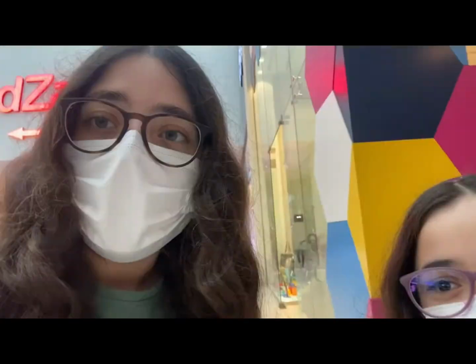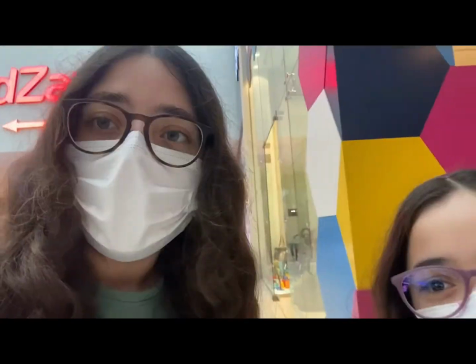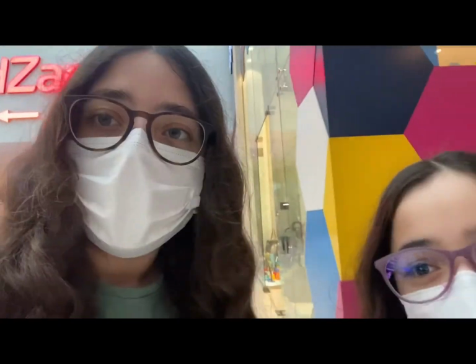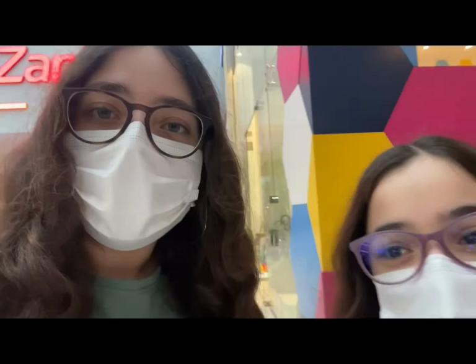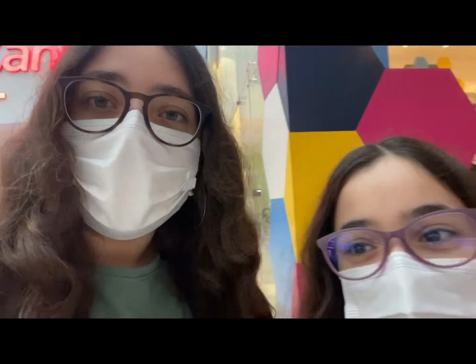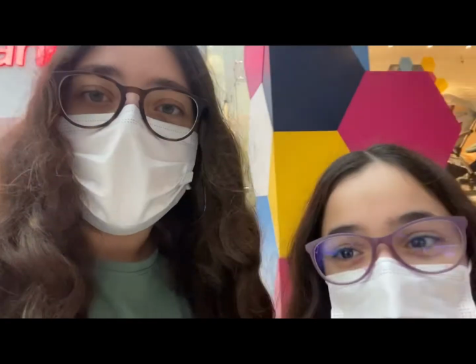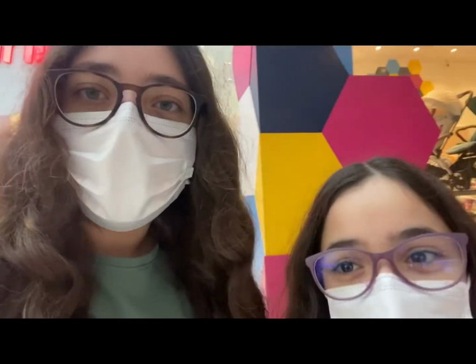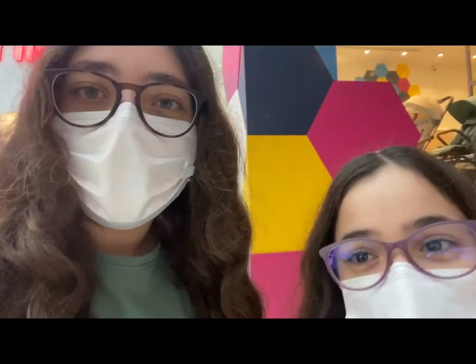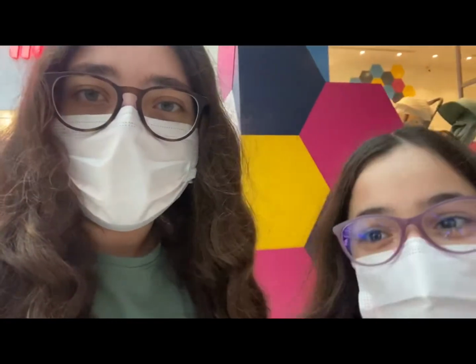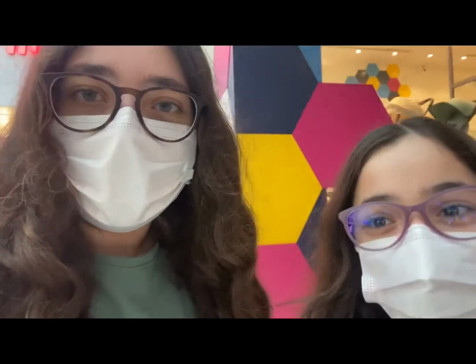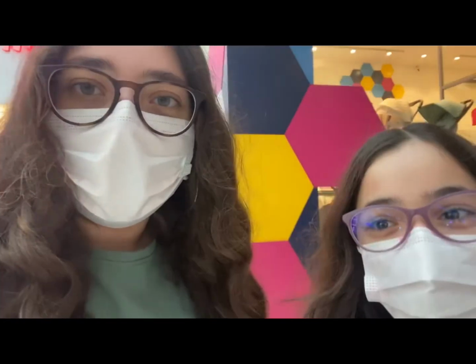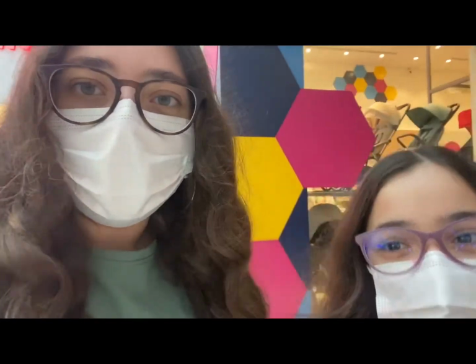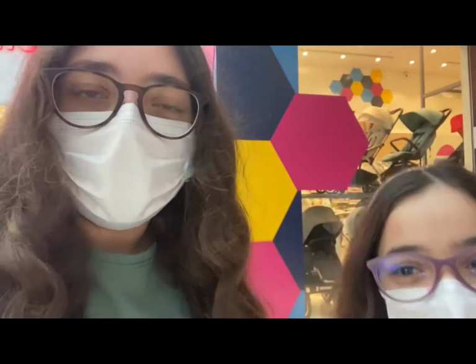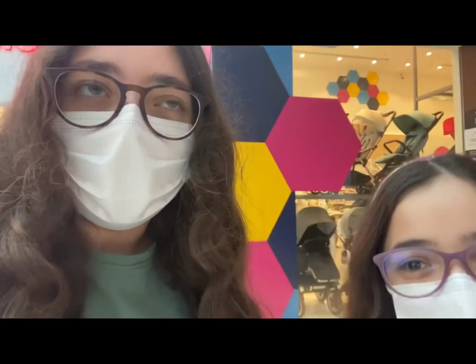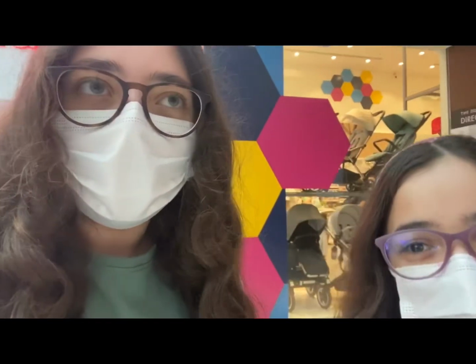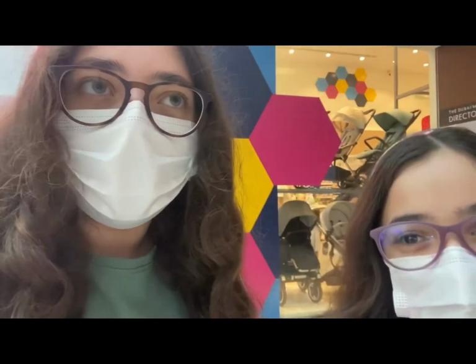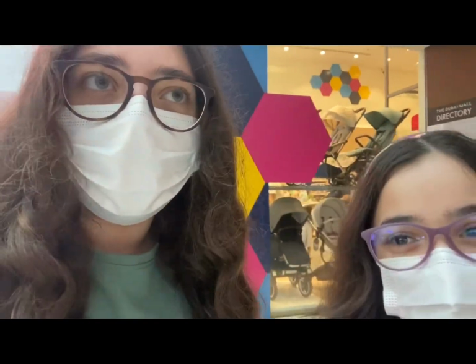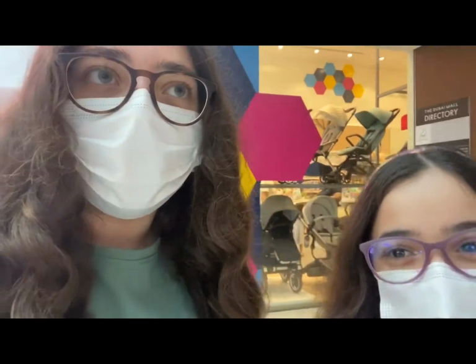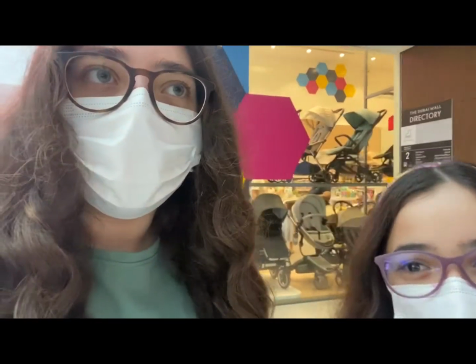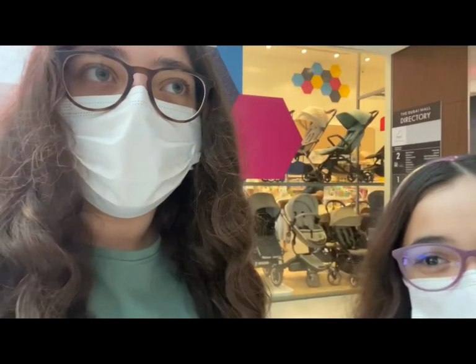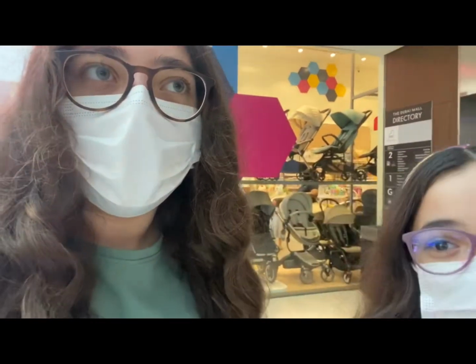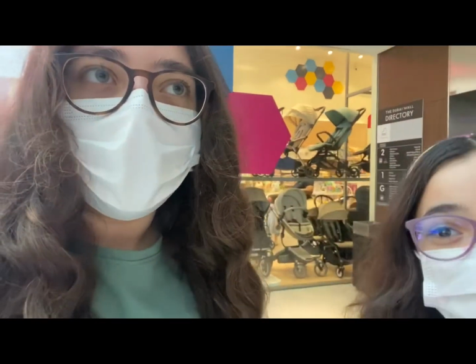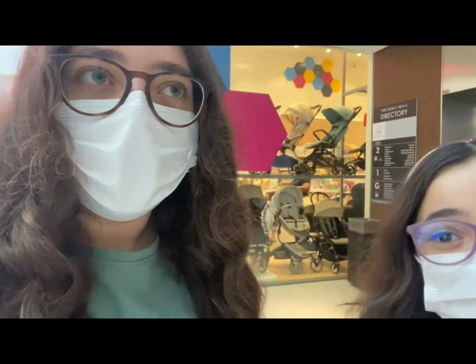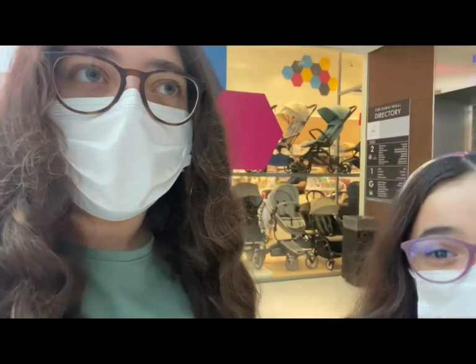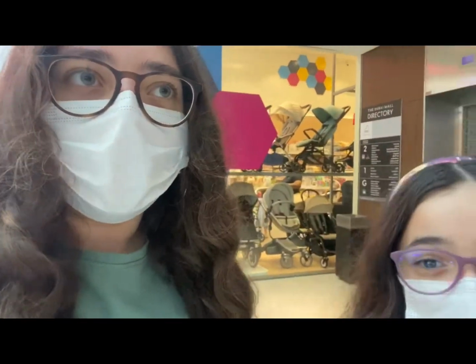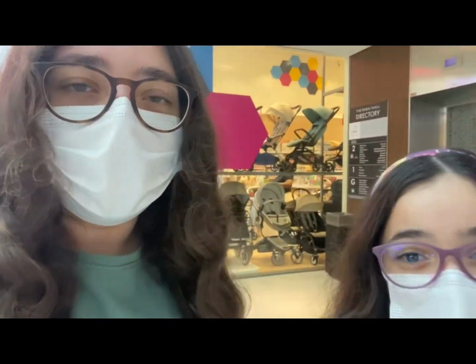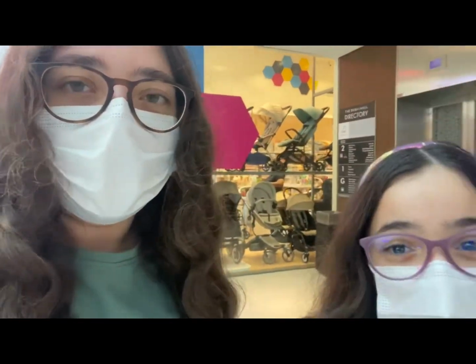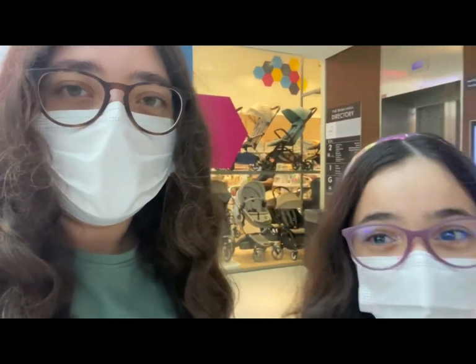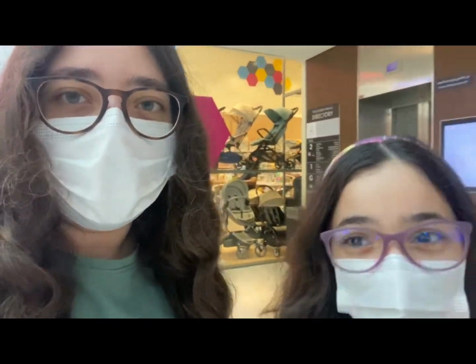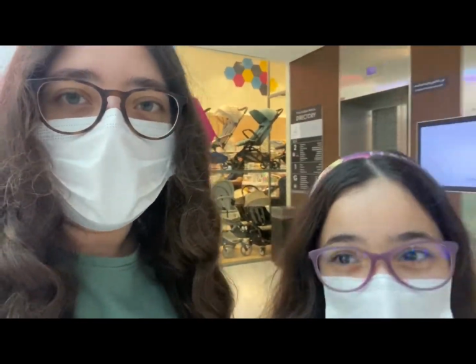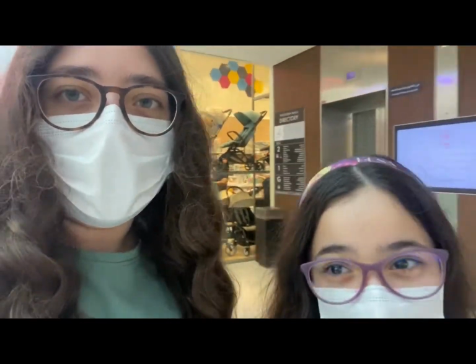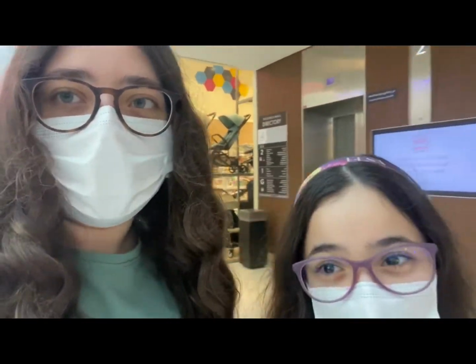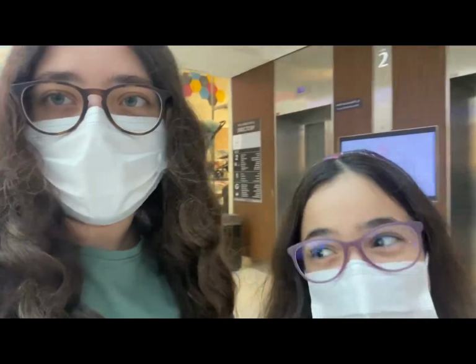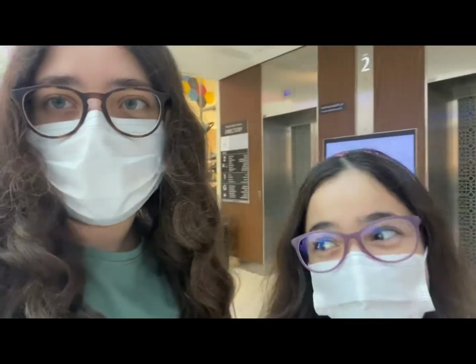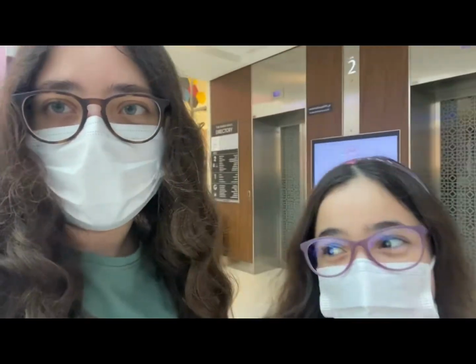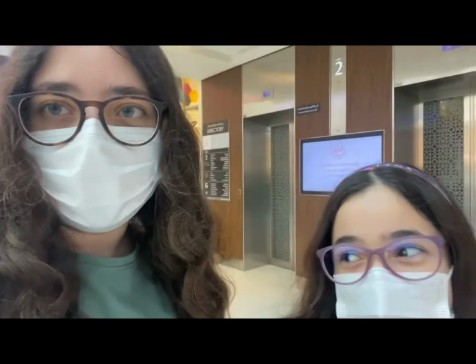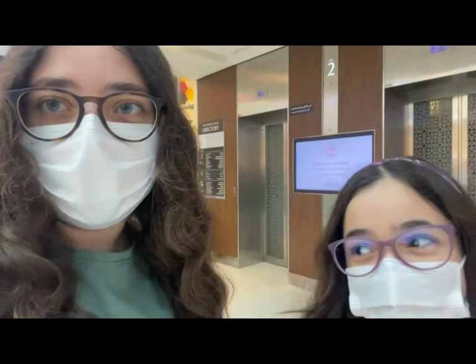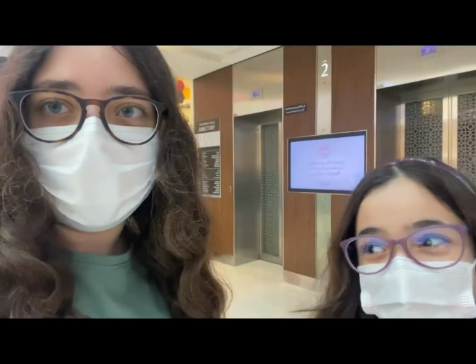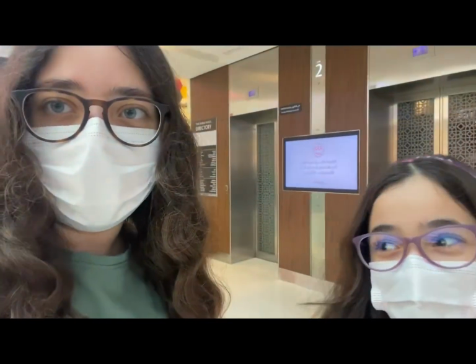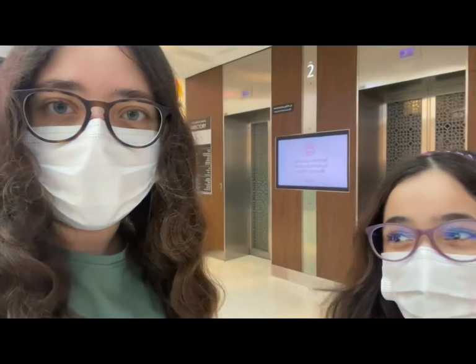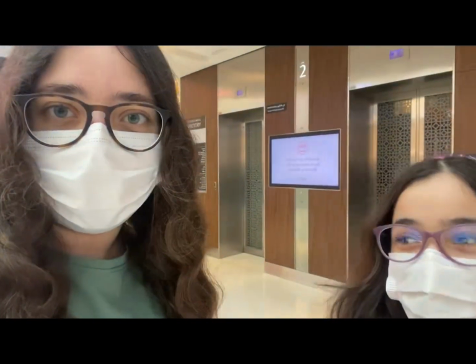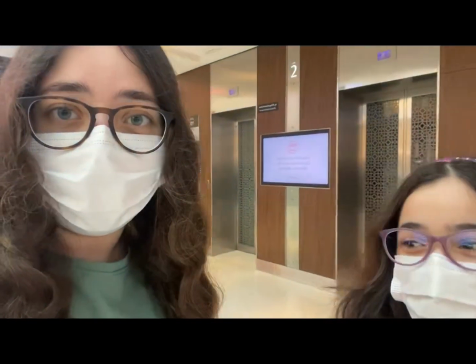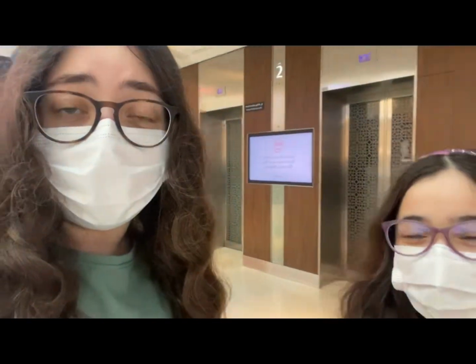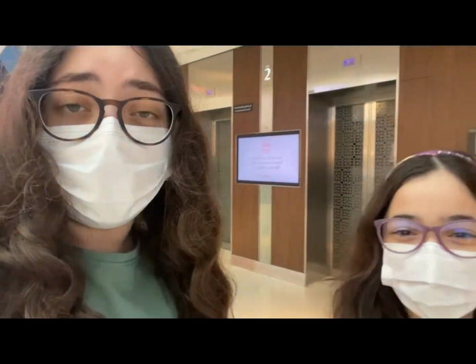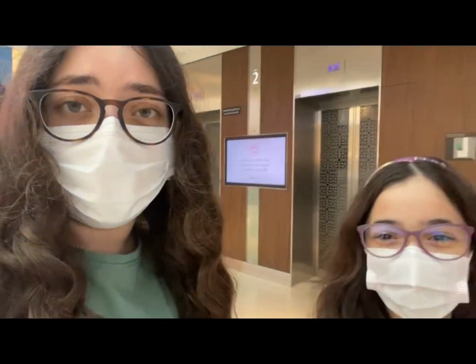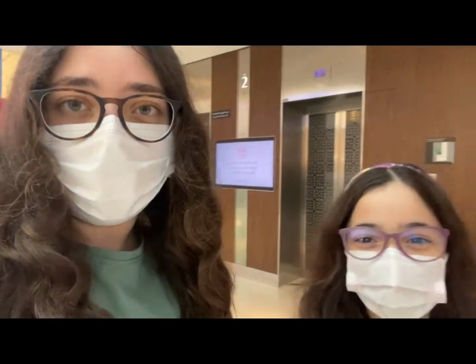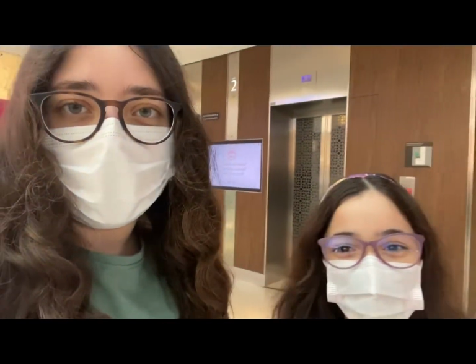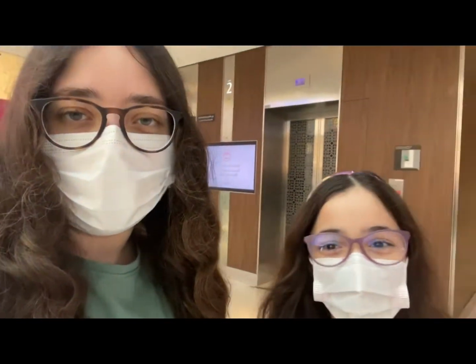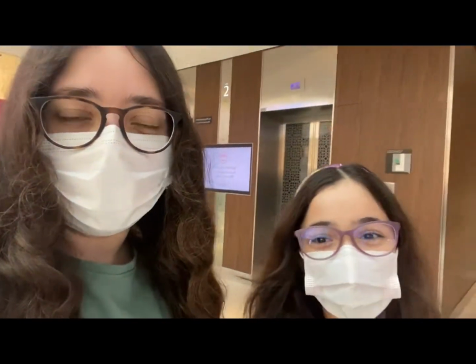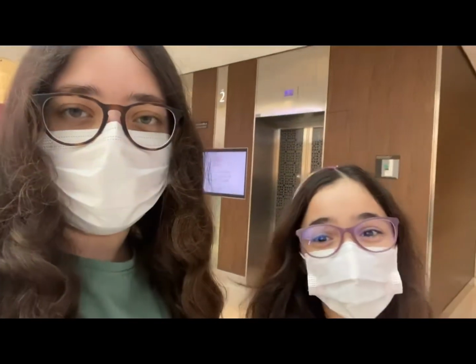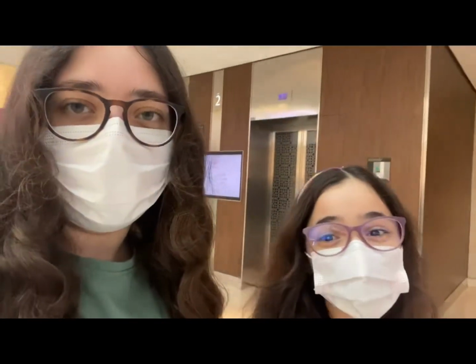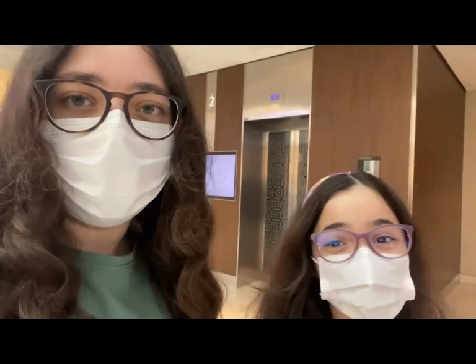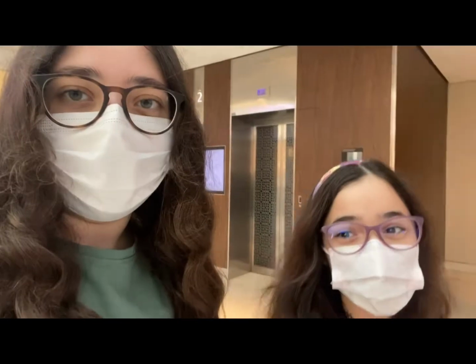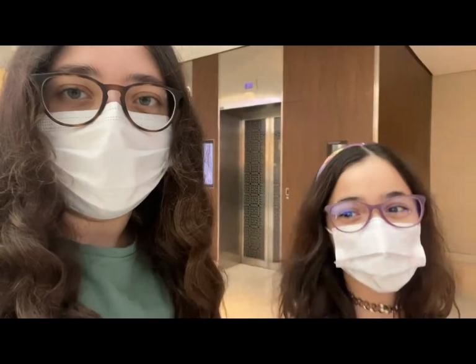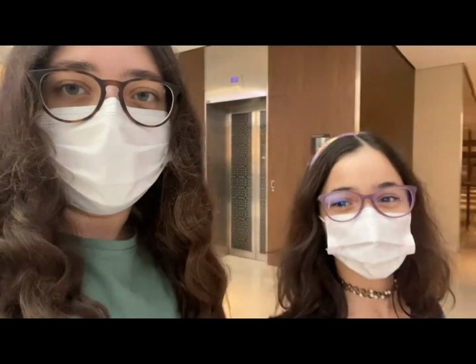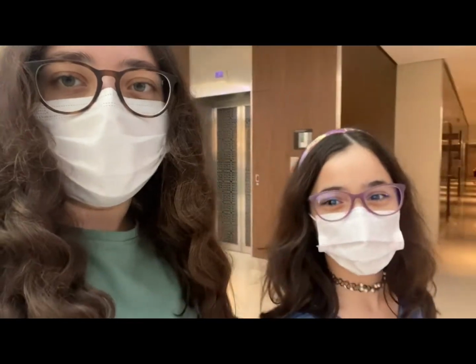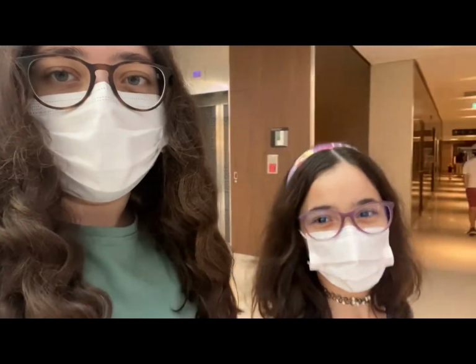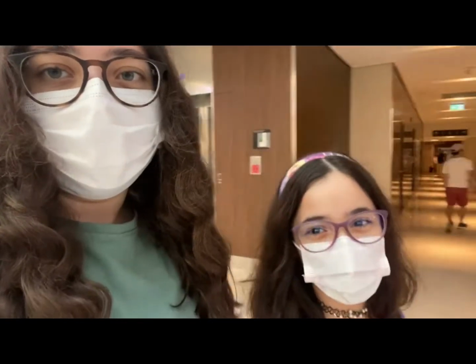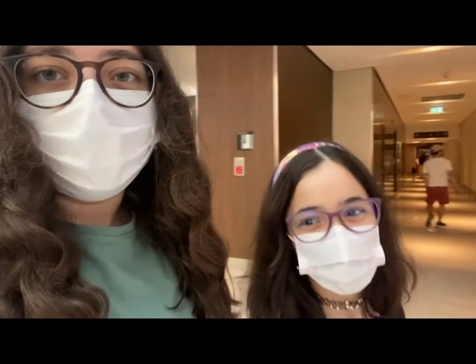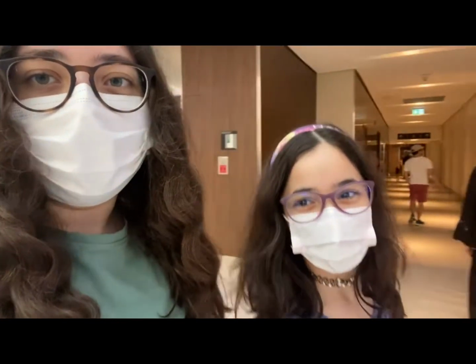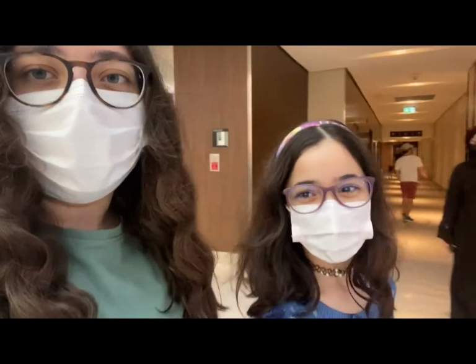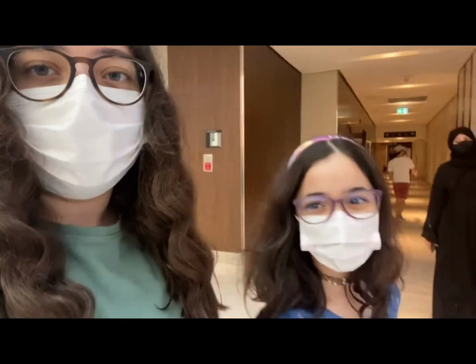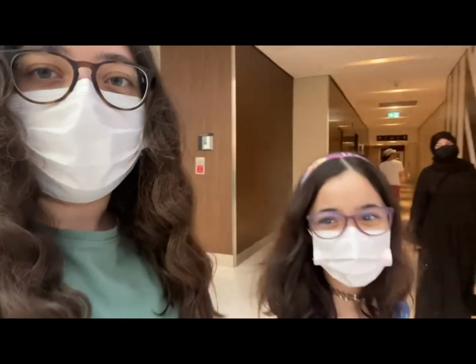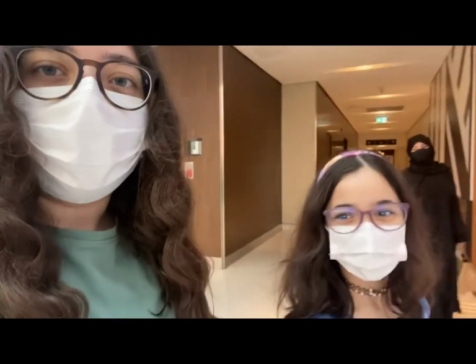Now we're on our way to Catania and the VR Park Virtual Reality. It's so cool. Let's go.